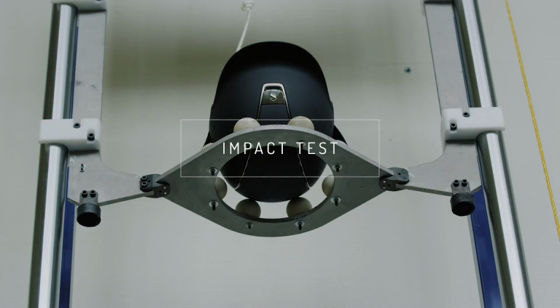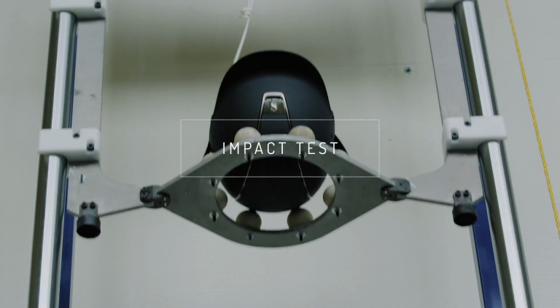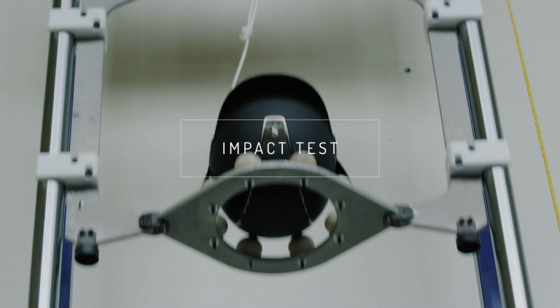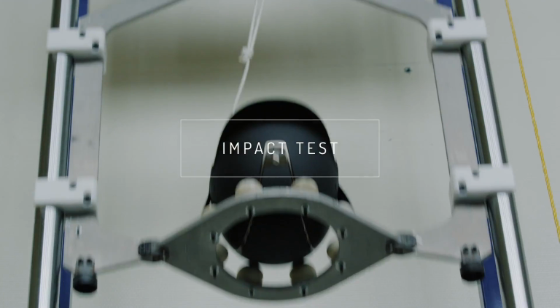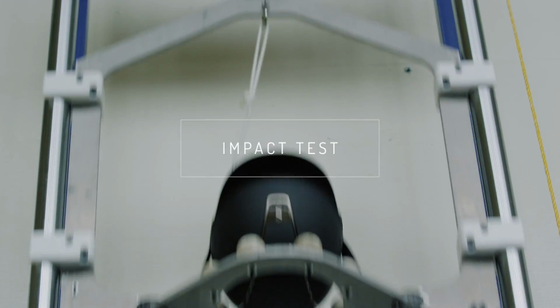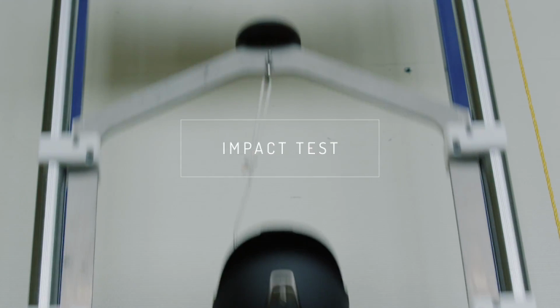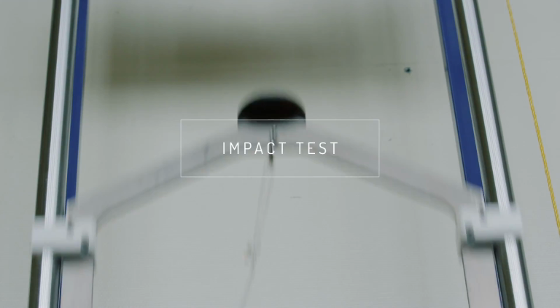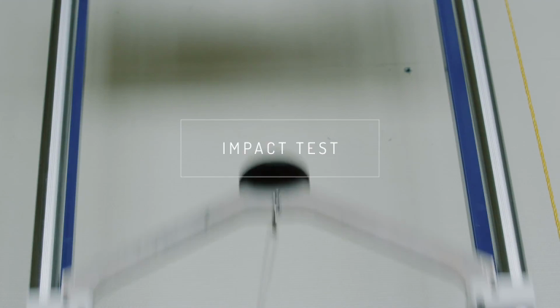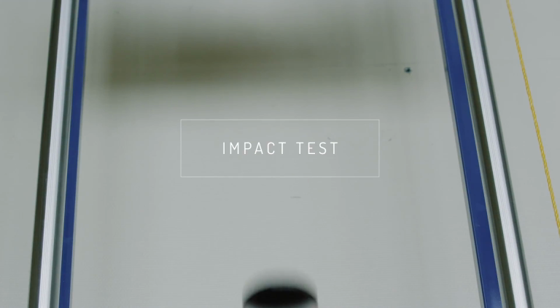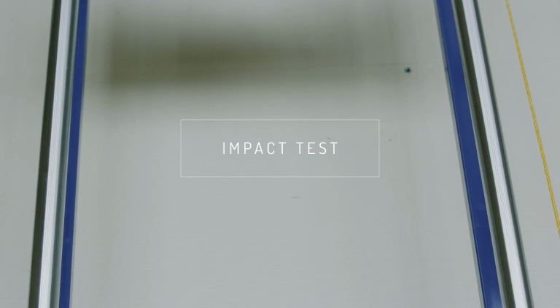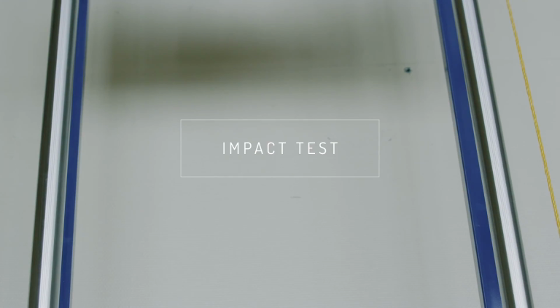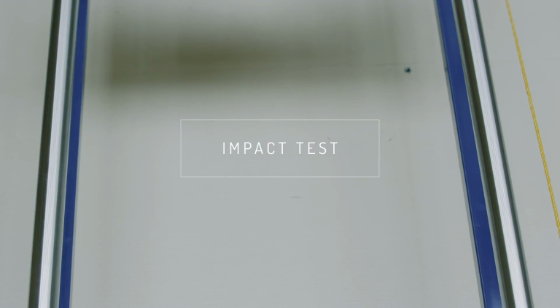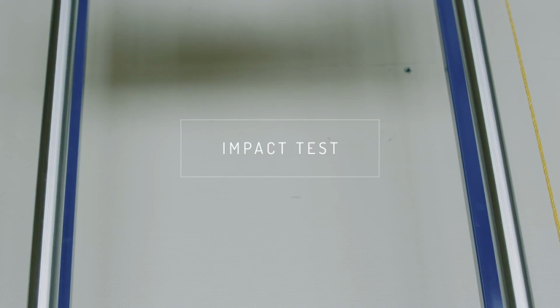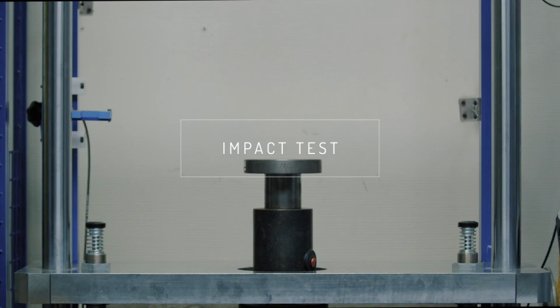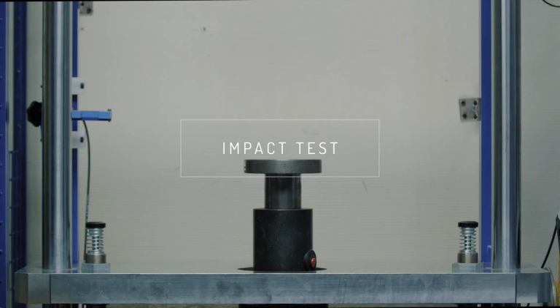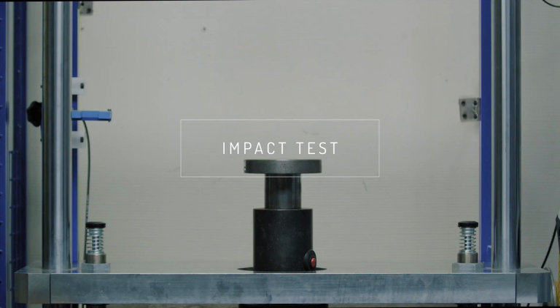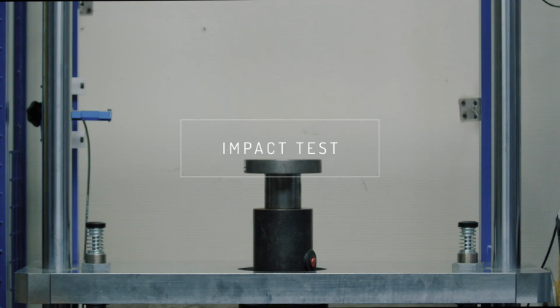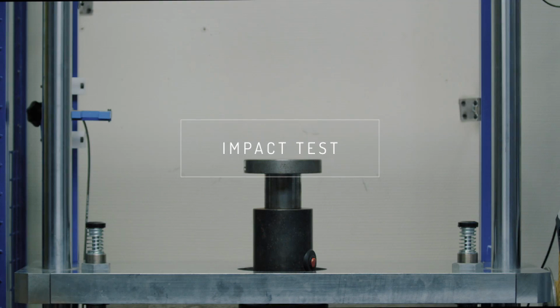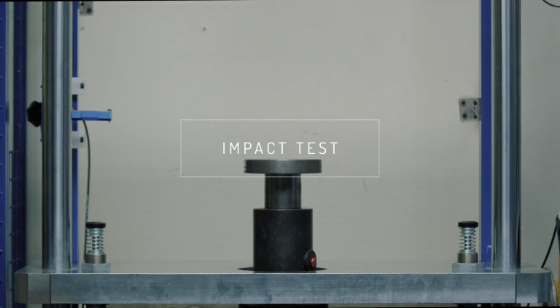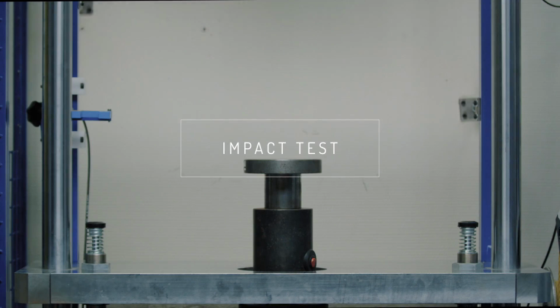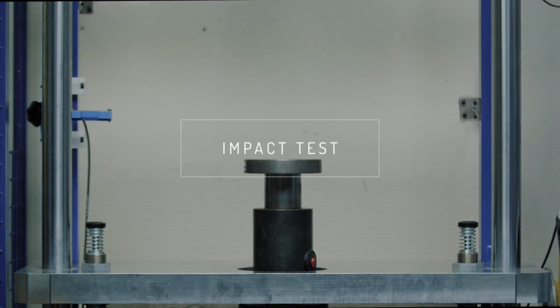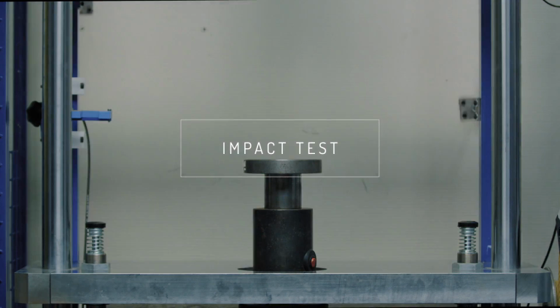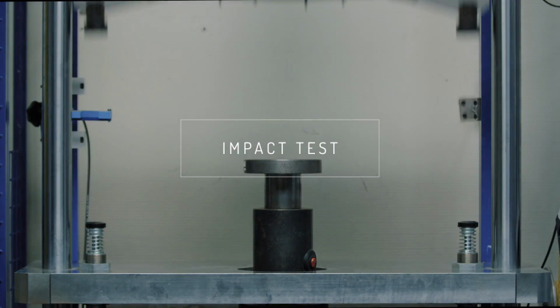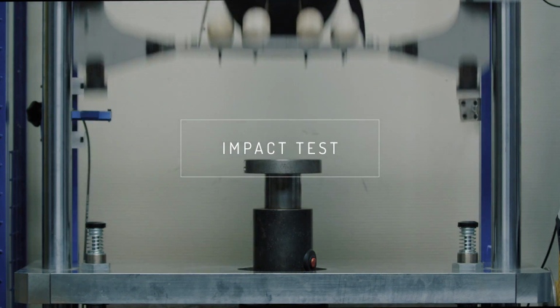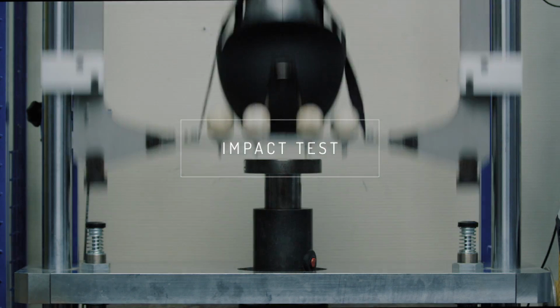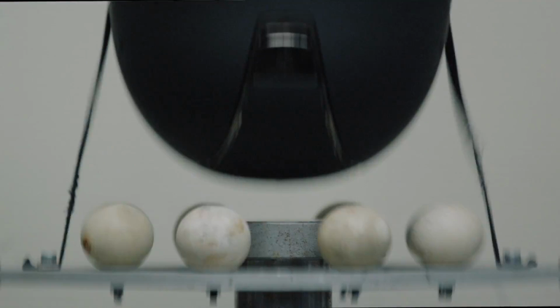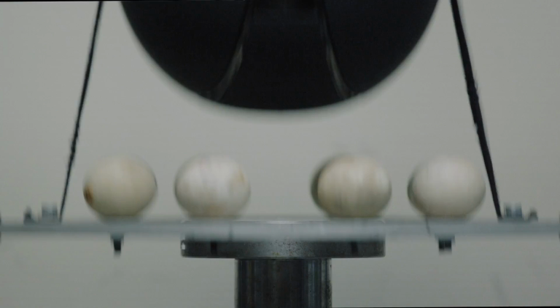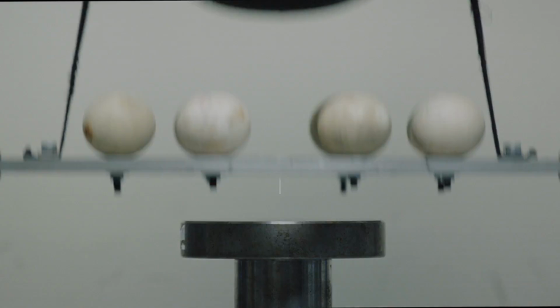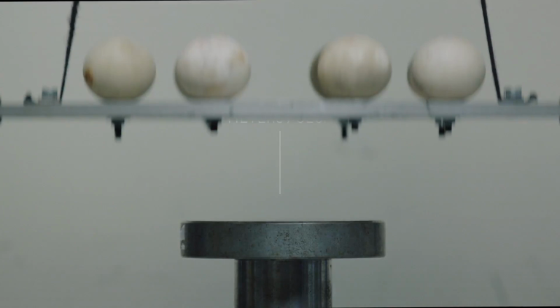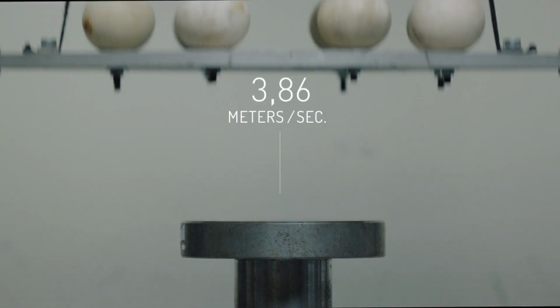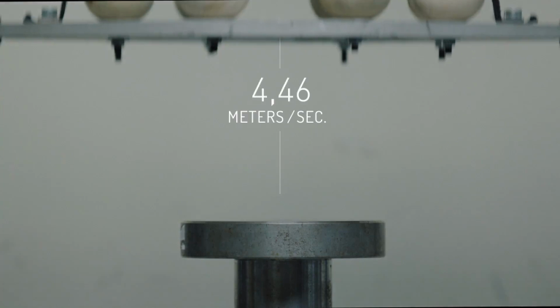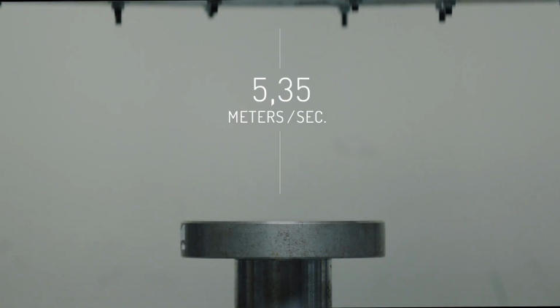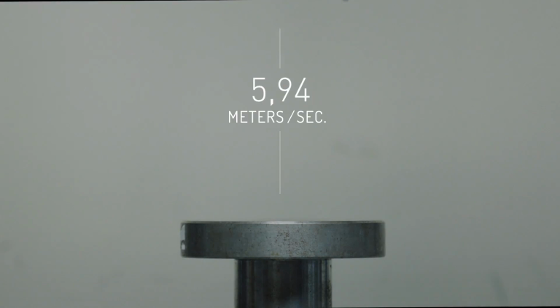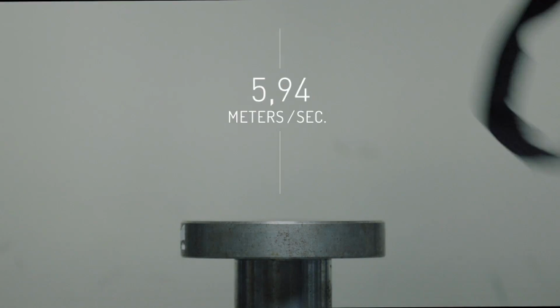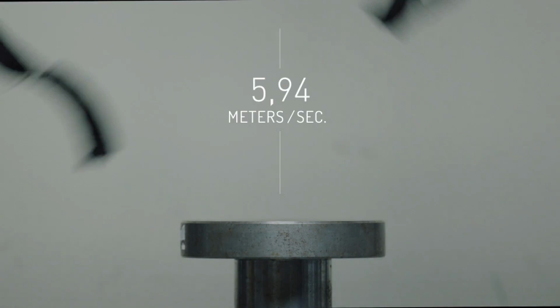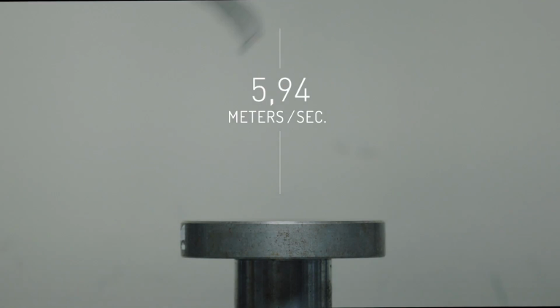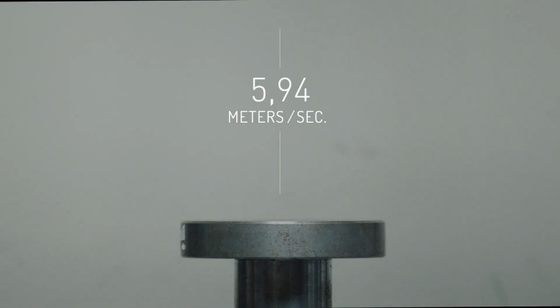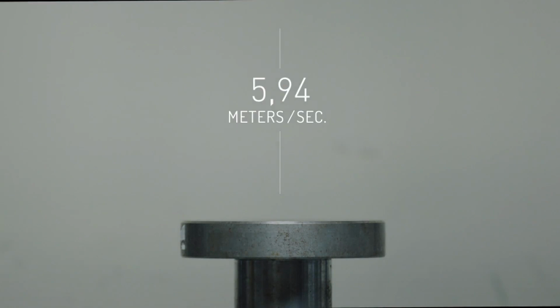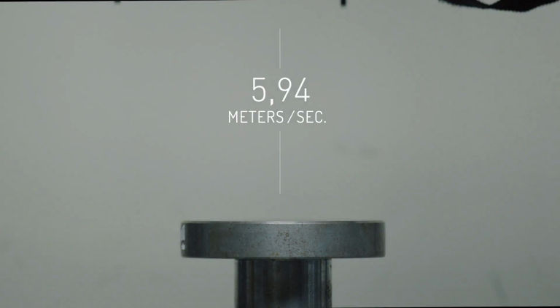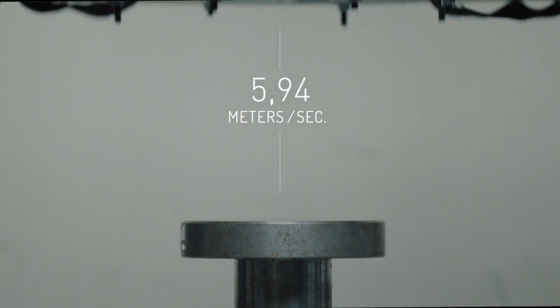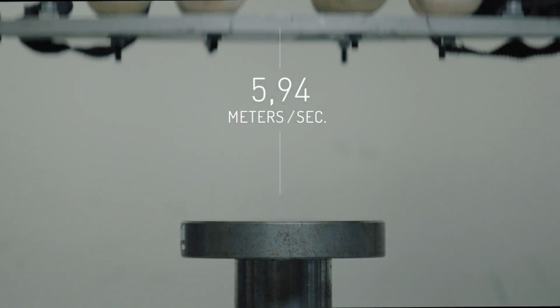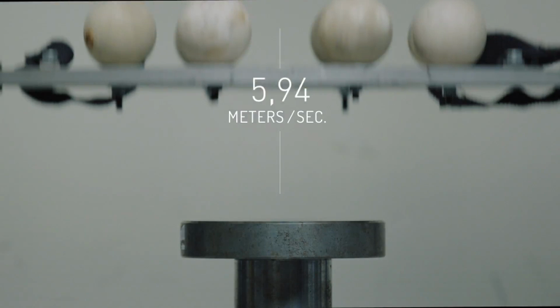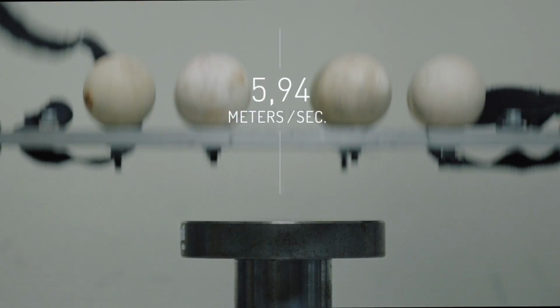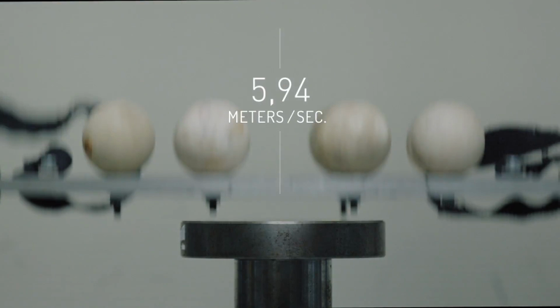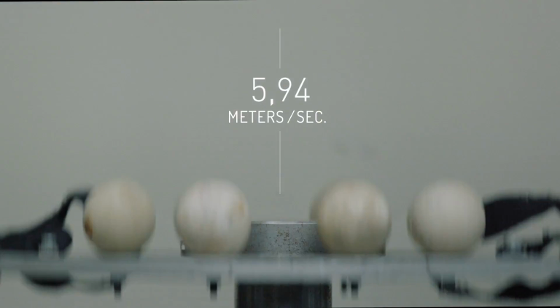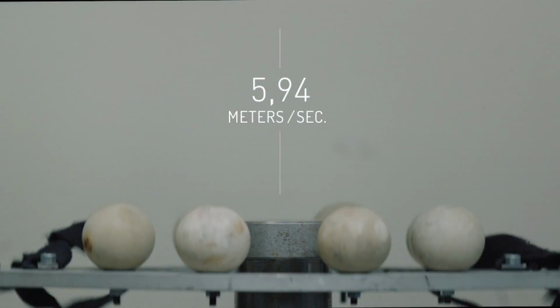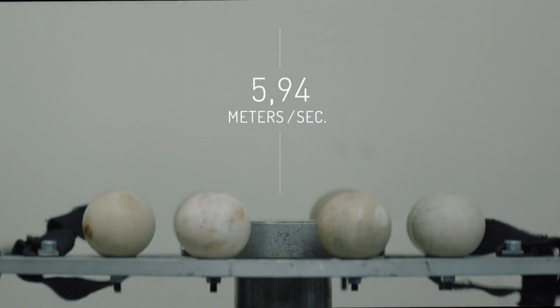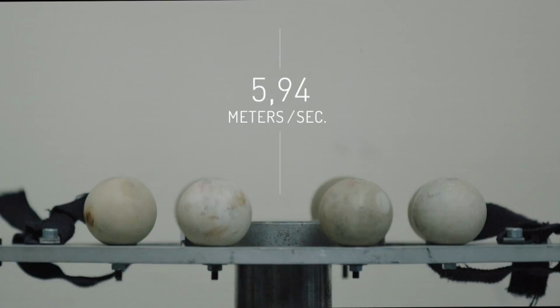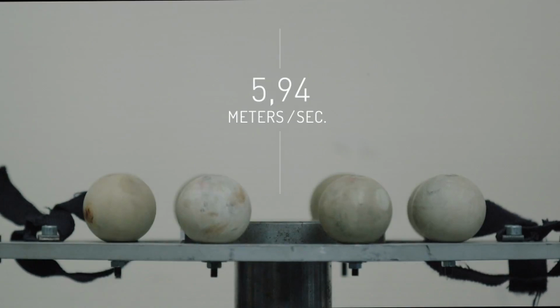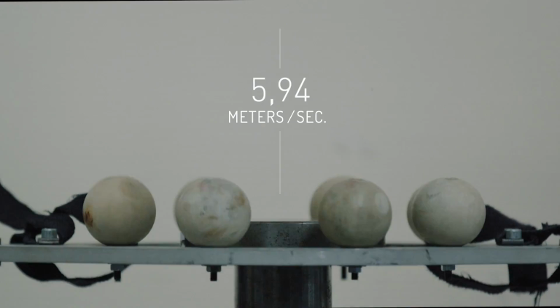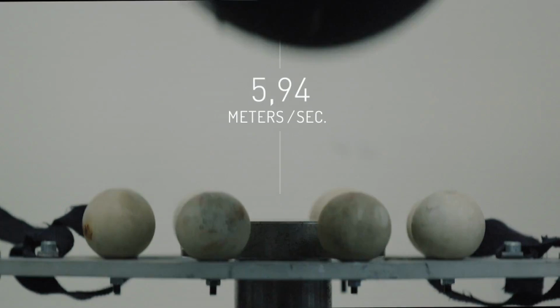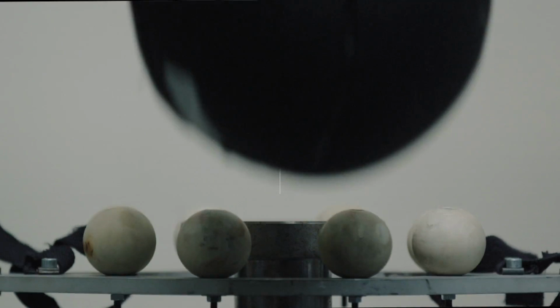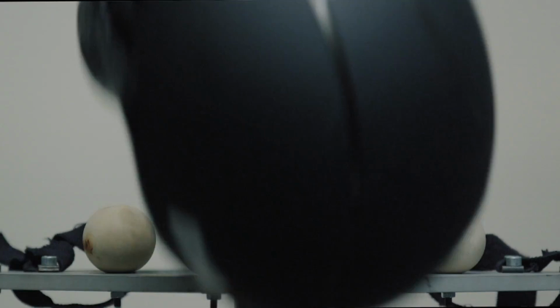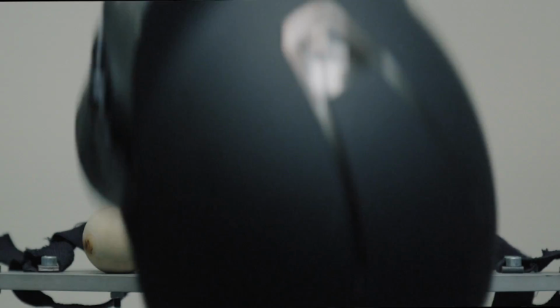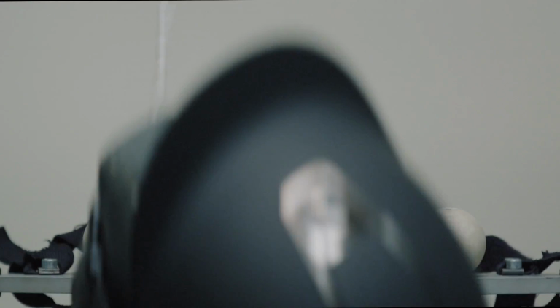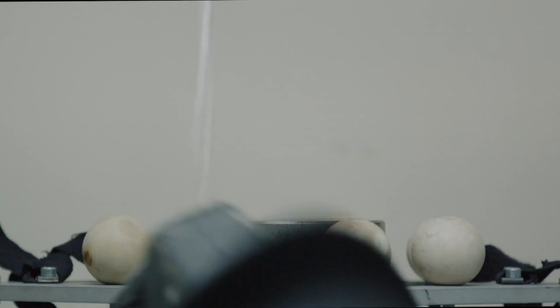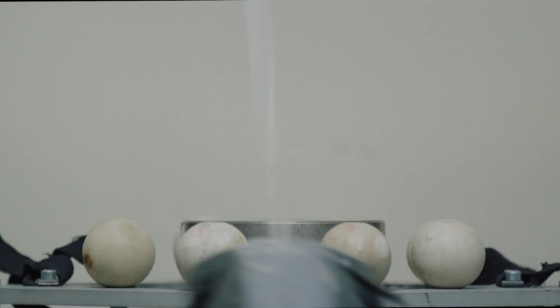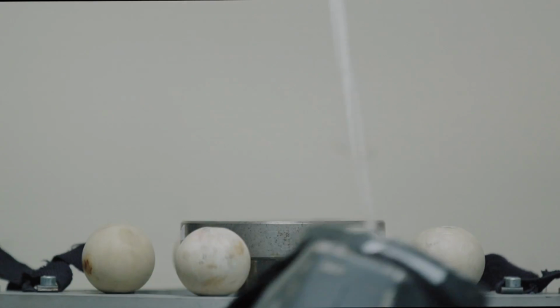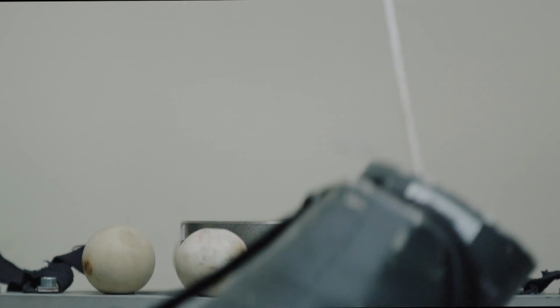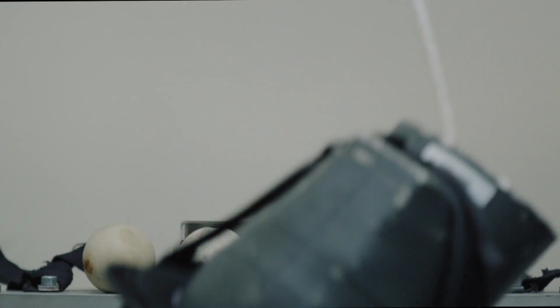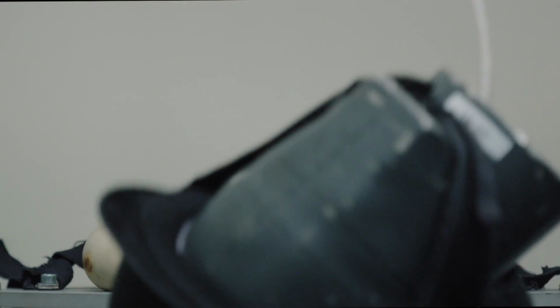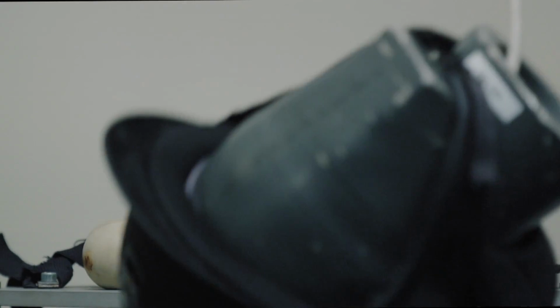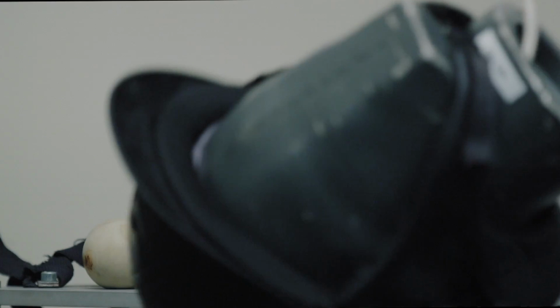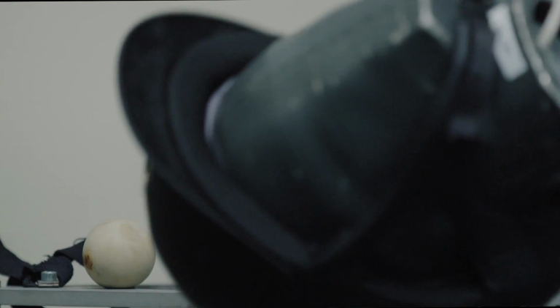The impact test corresponds to a horse rider falling on his head. It measures the helmet's ability to absorb a blunt impact.